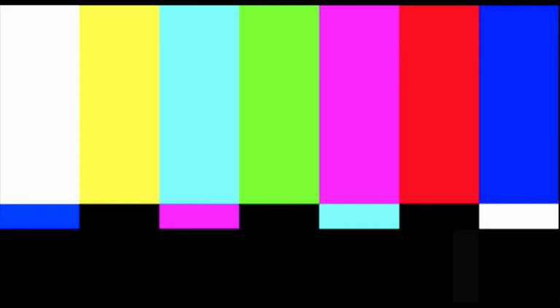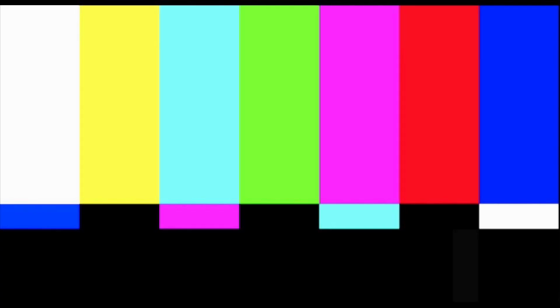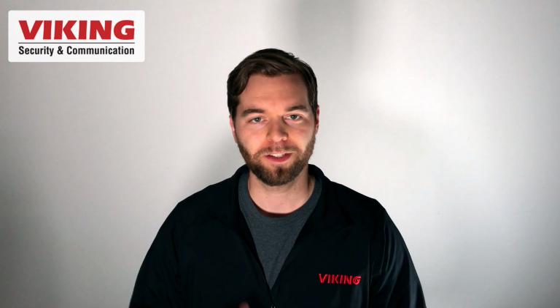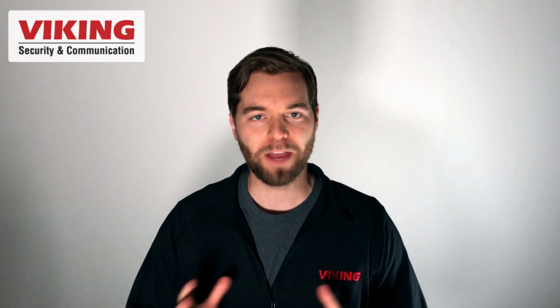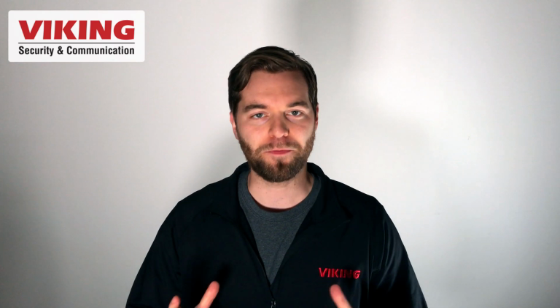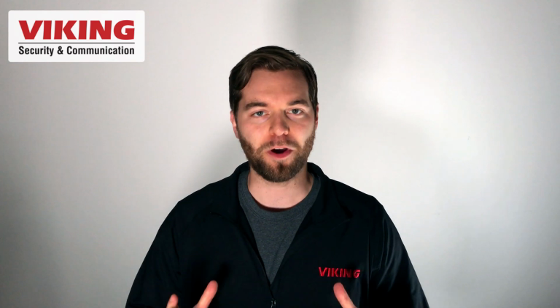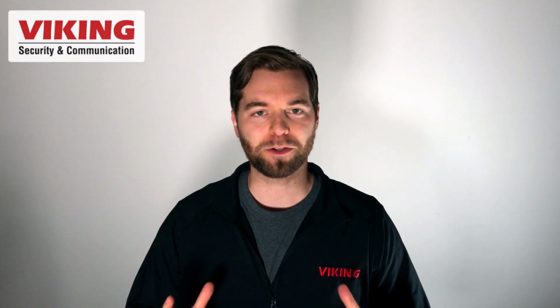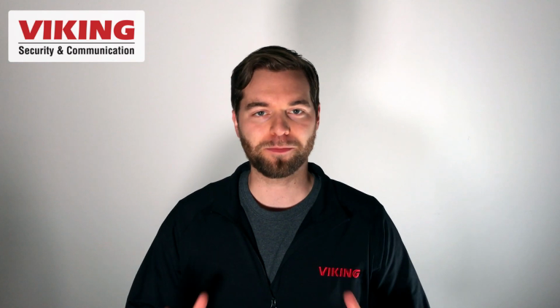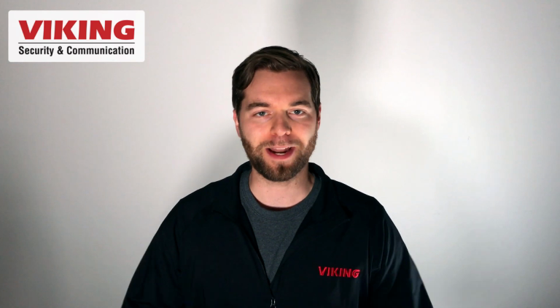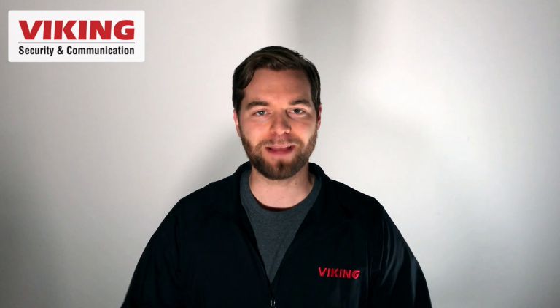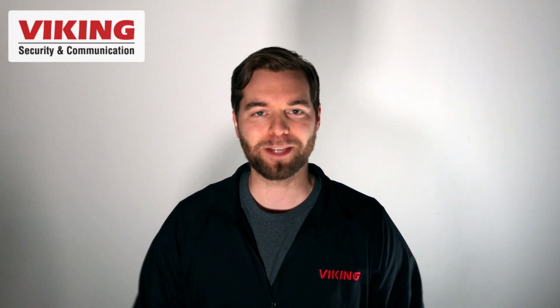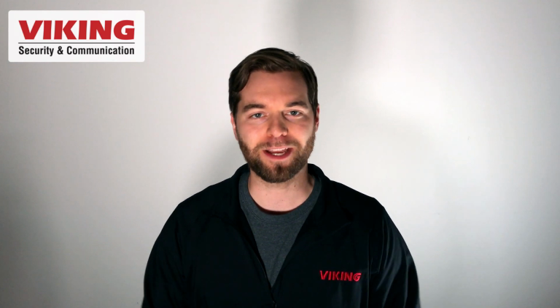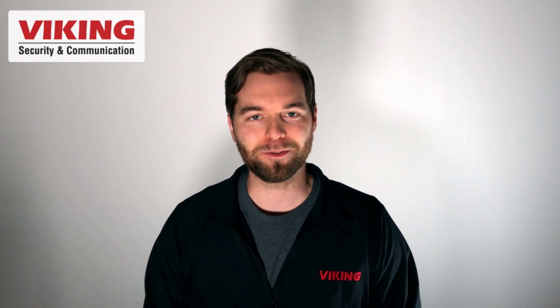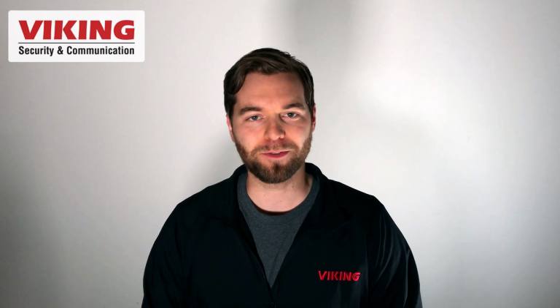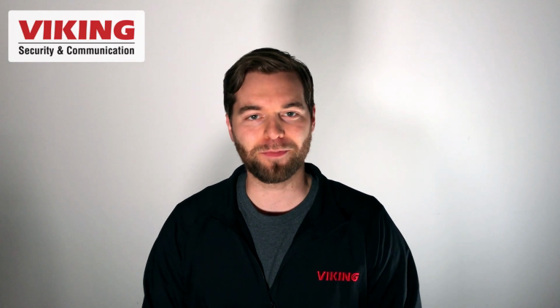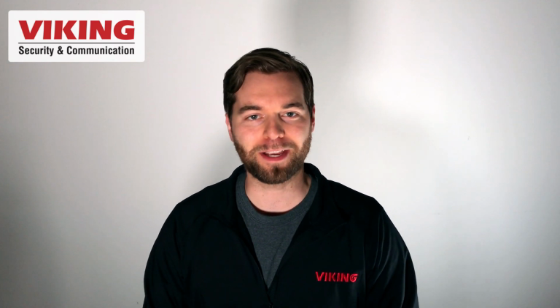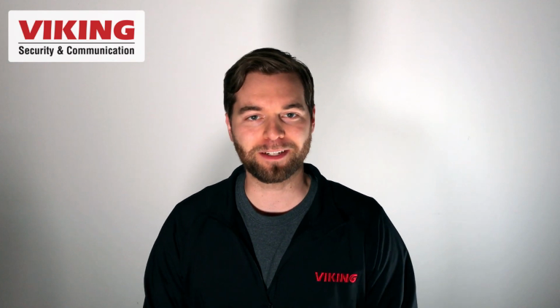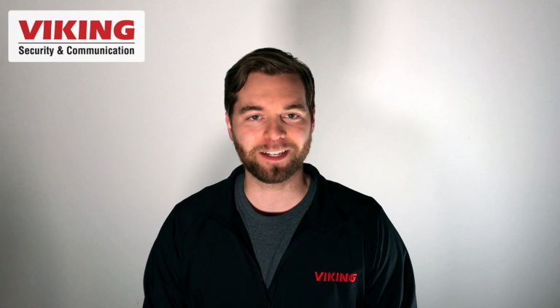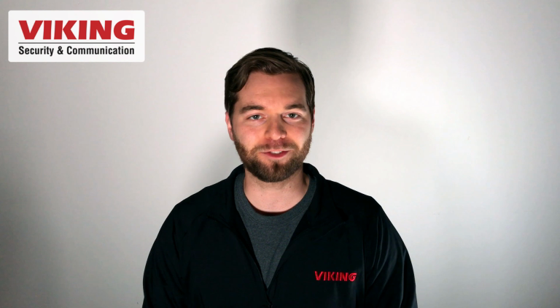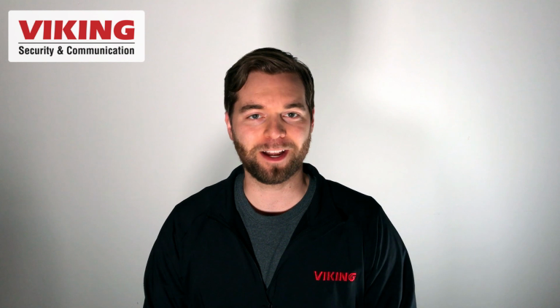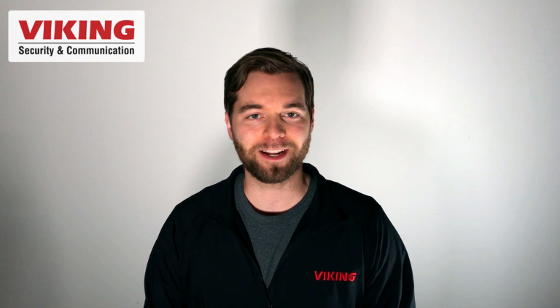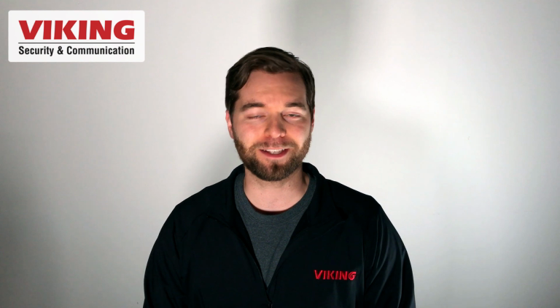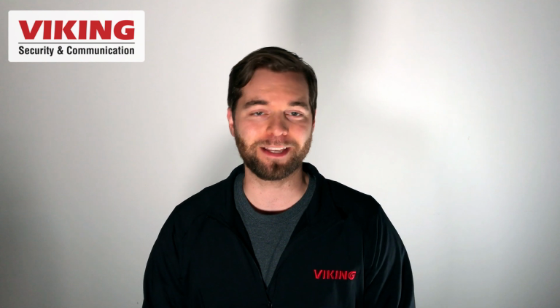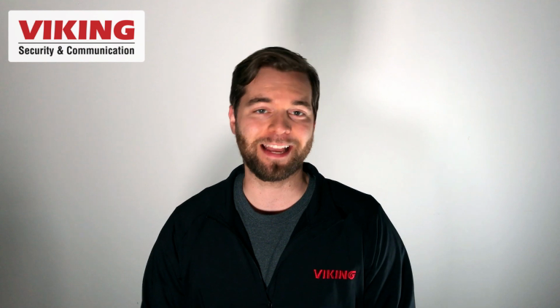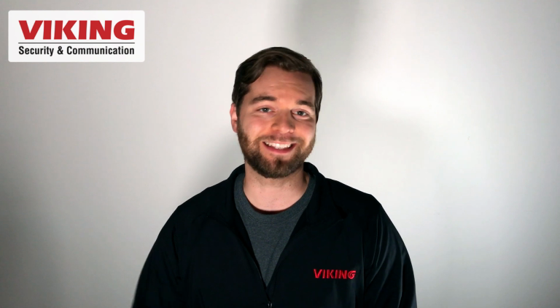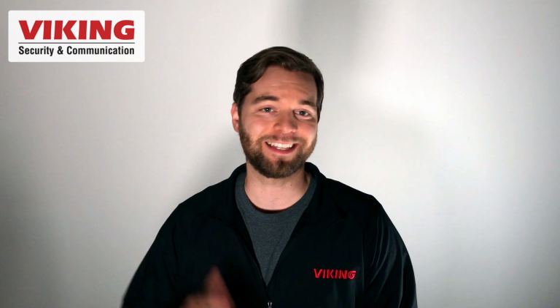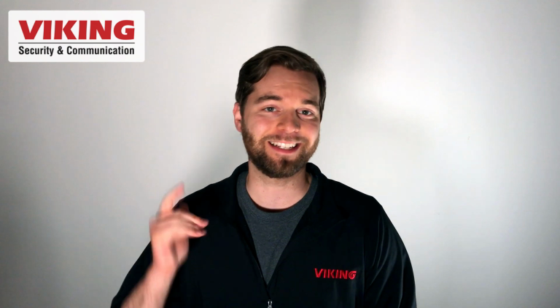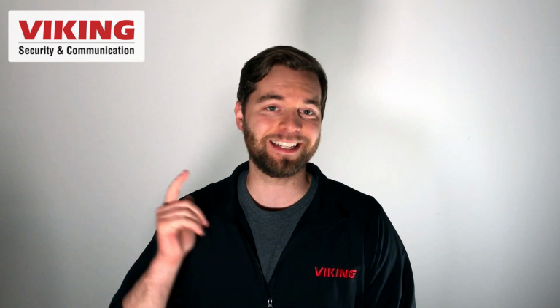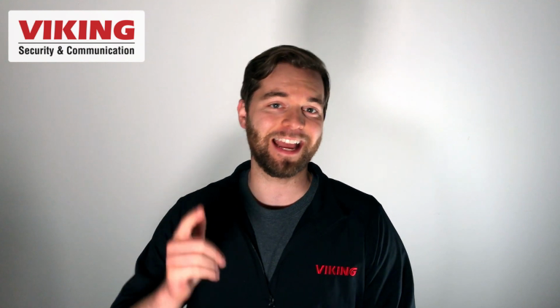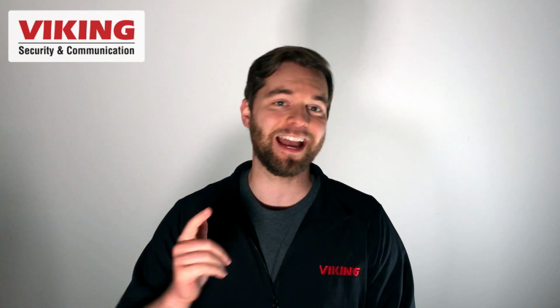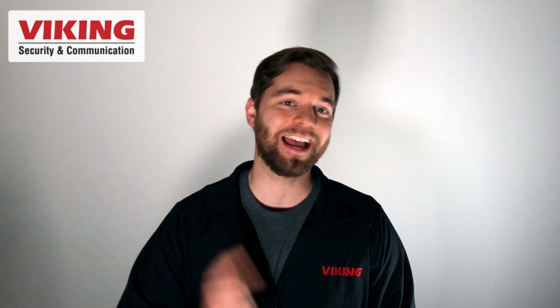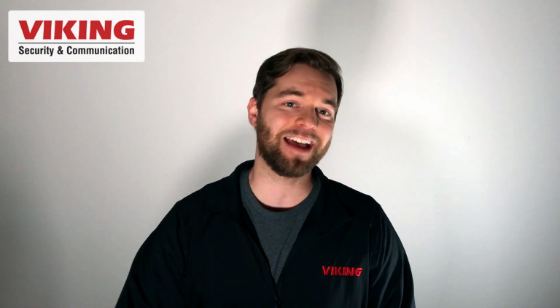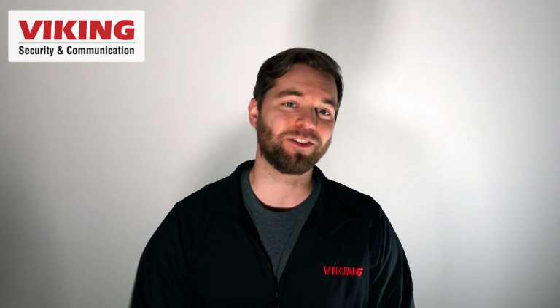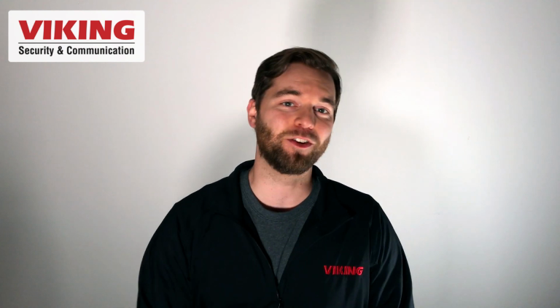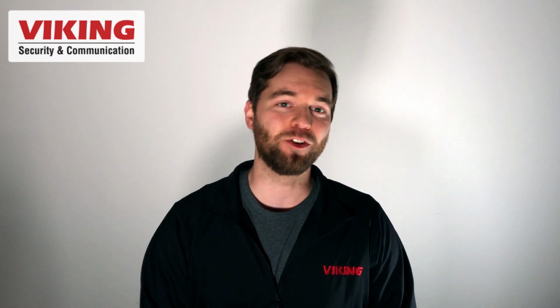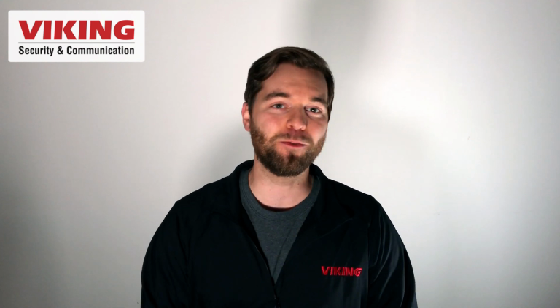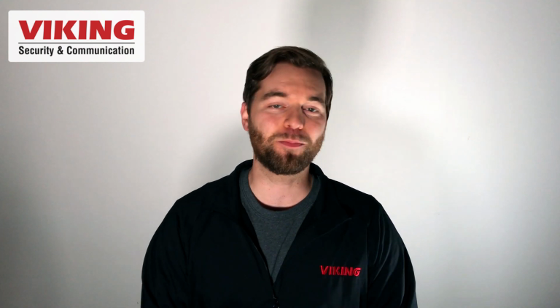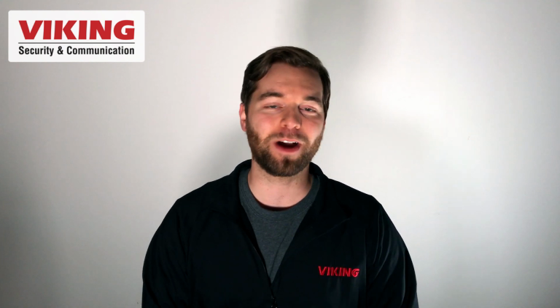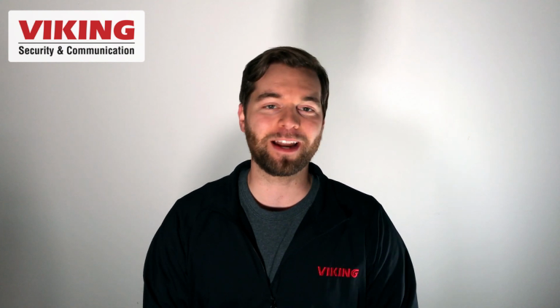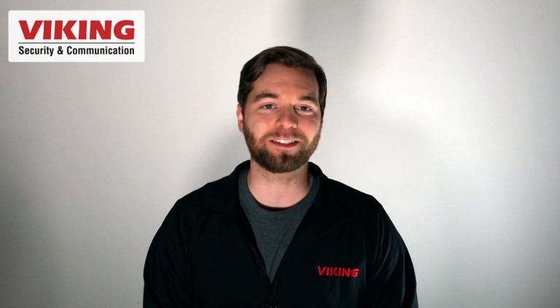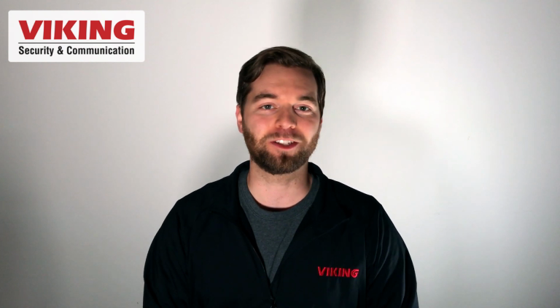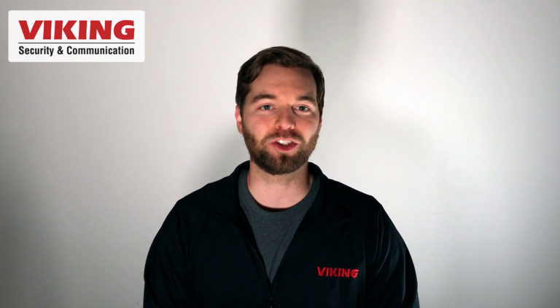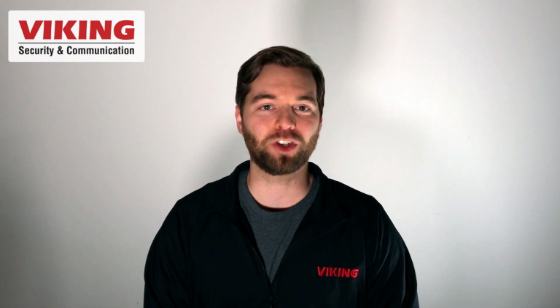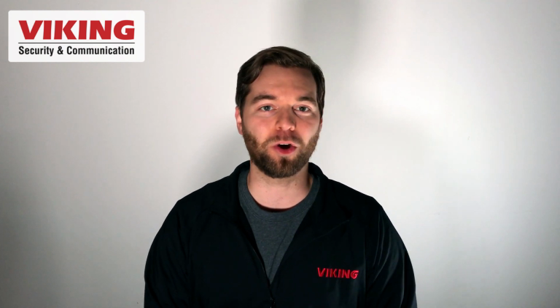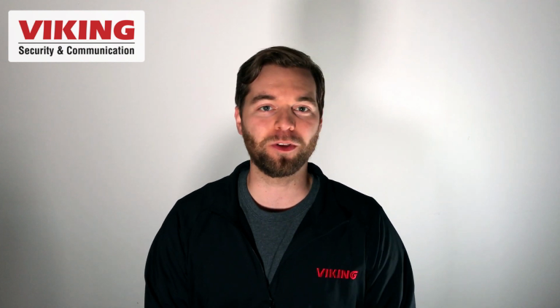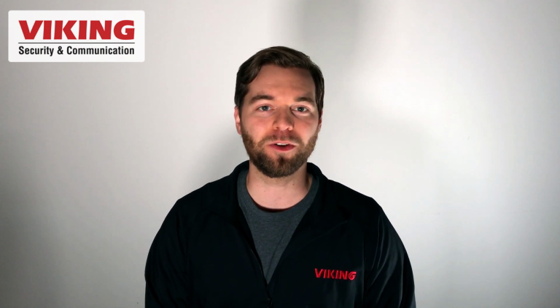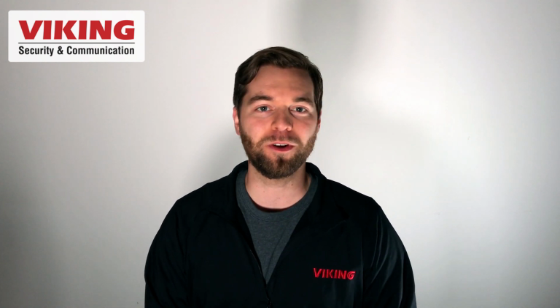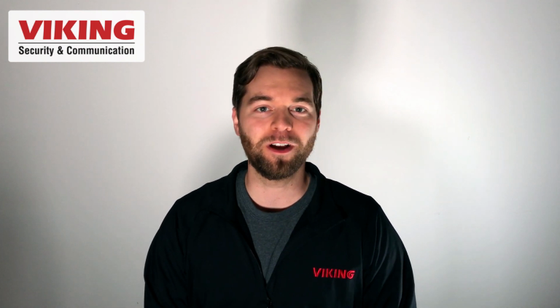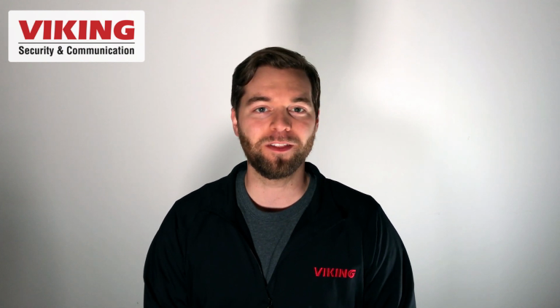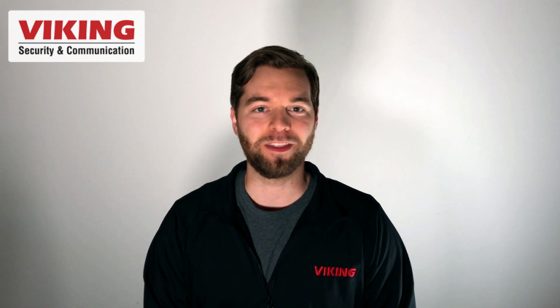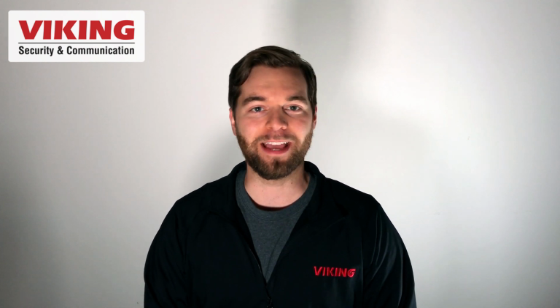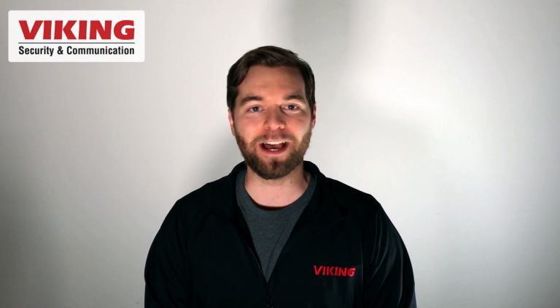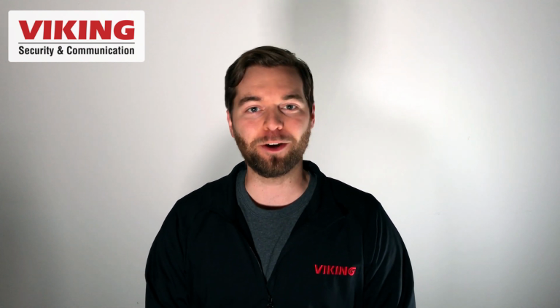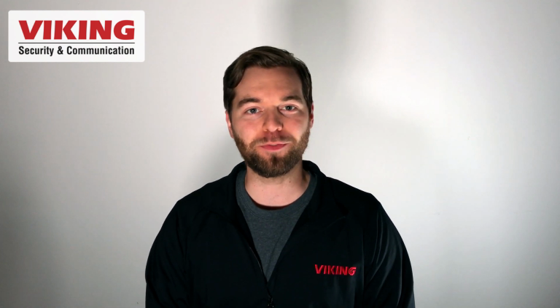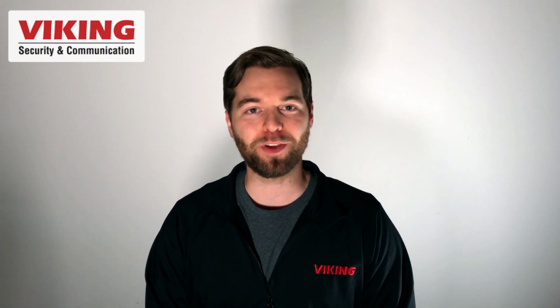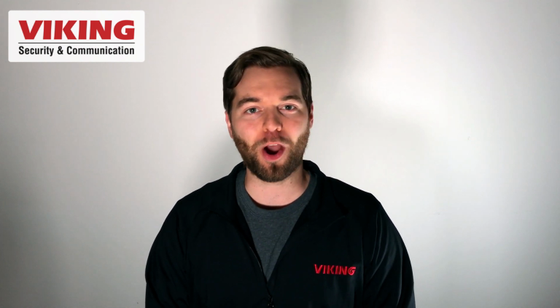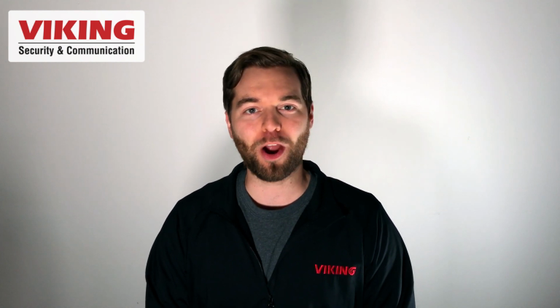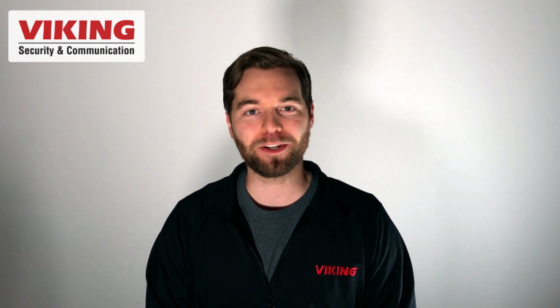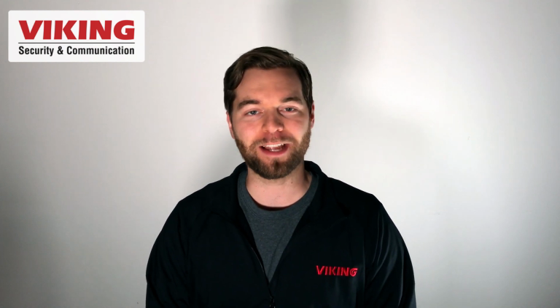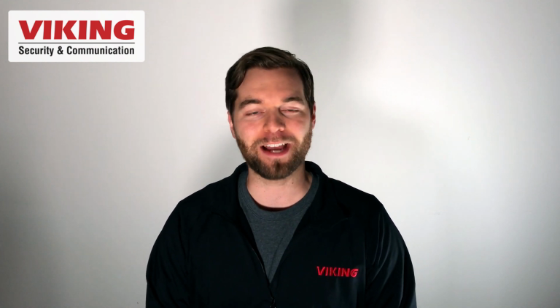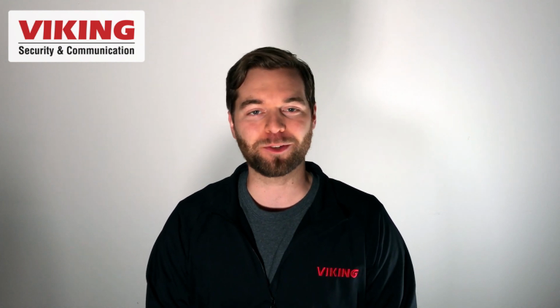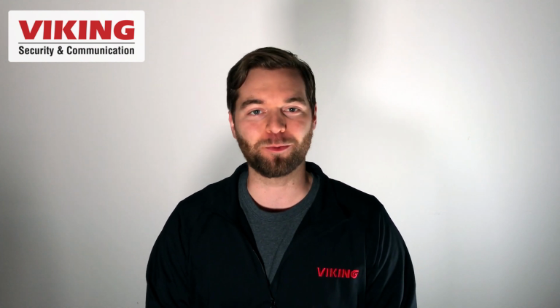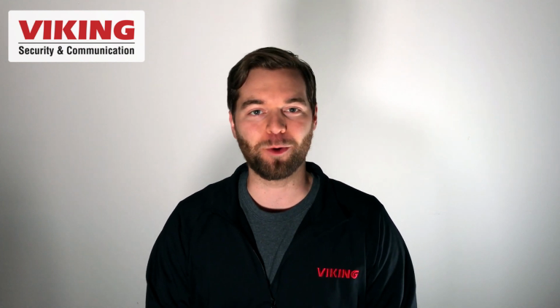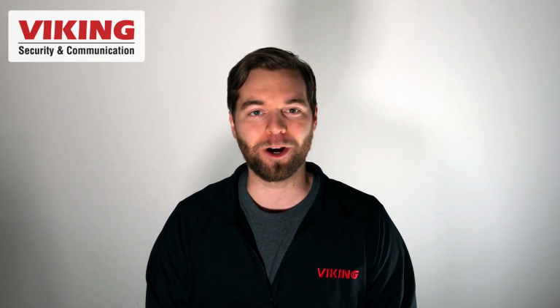Hey folks, my name is Andrew with Viking Electronics and today I have a new product to show you, the LVR-1.